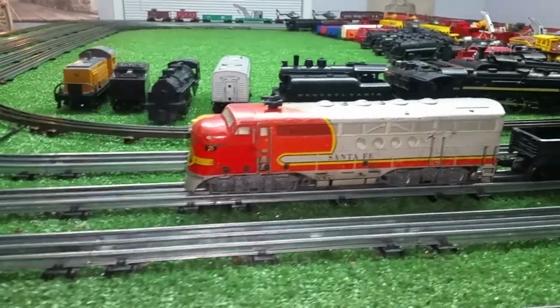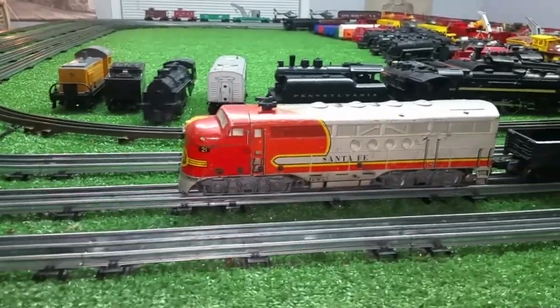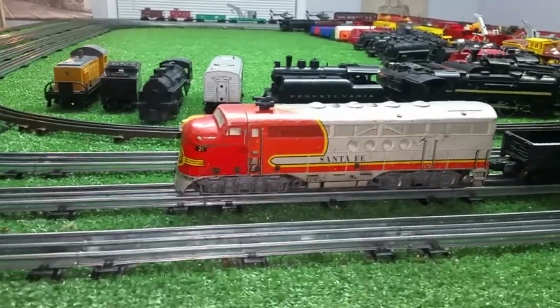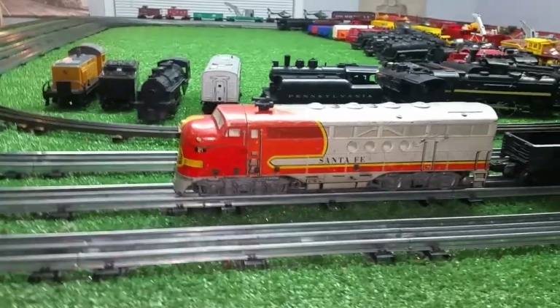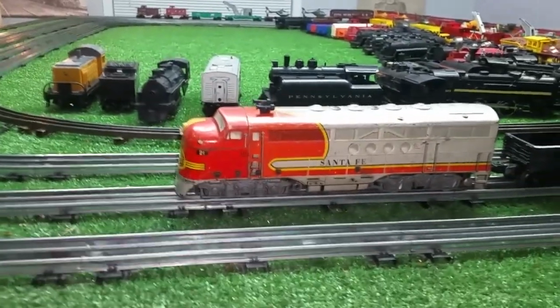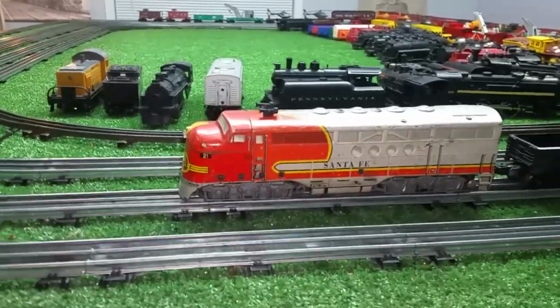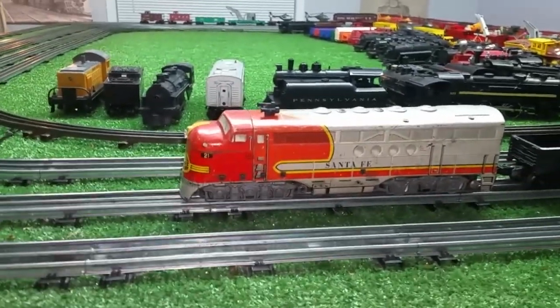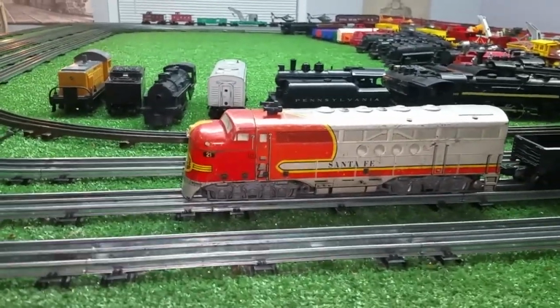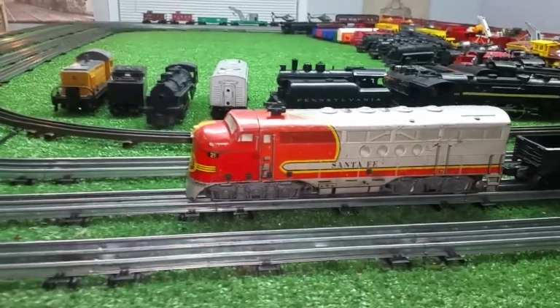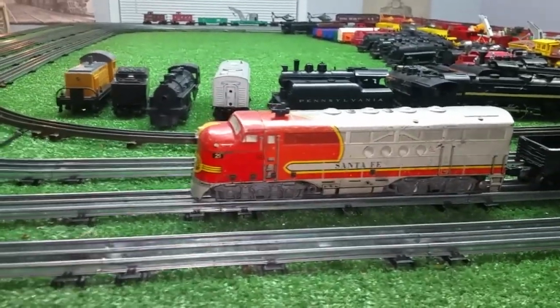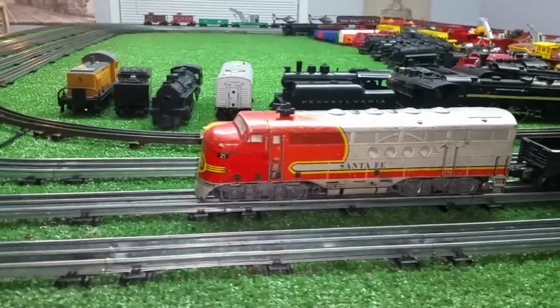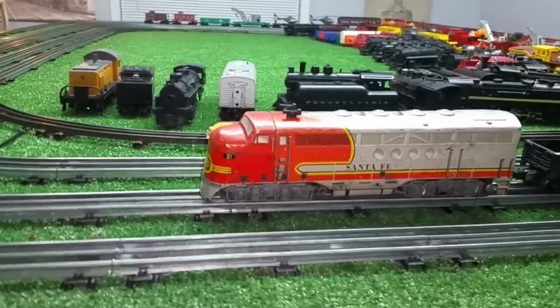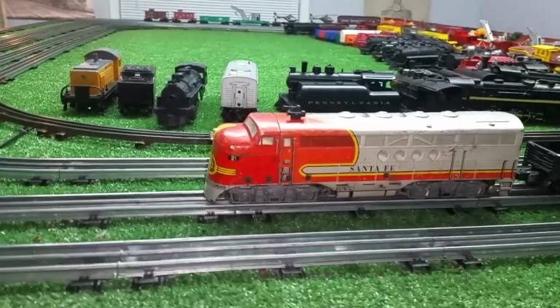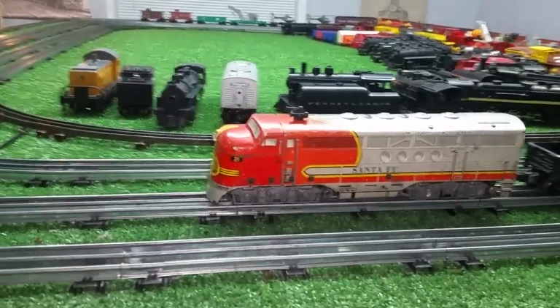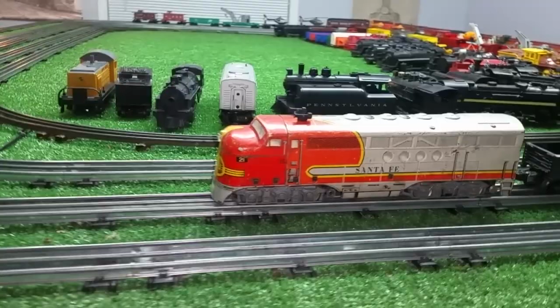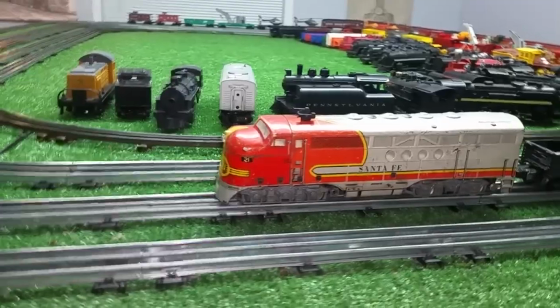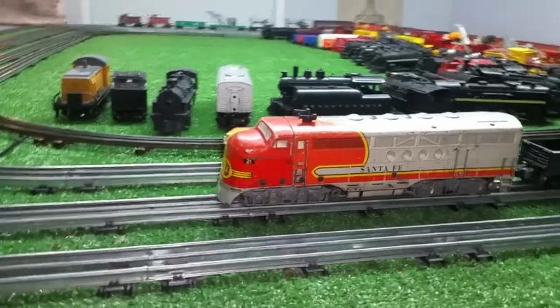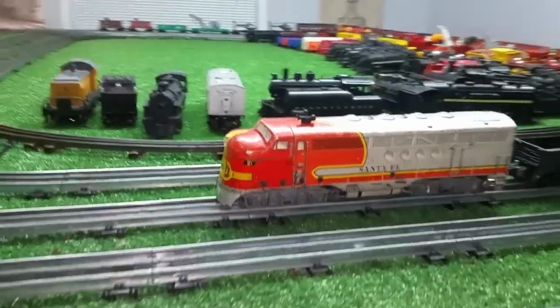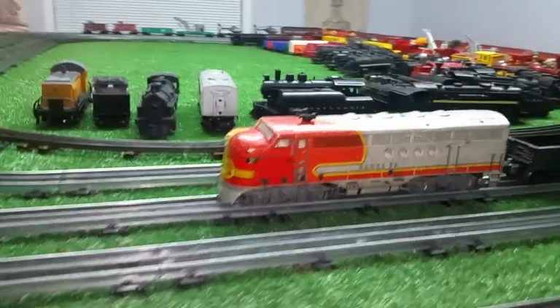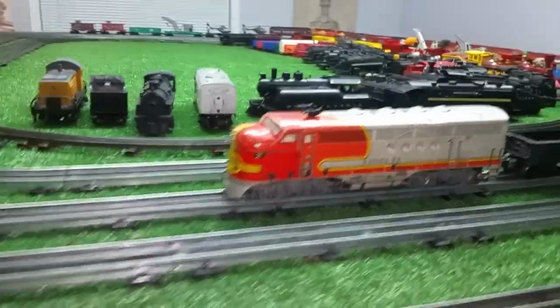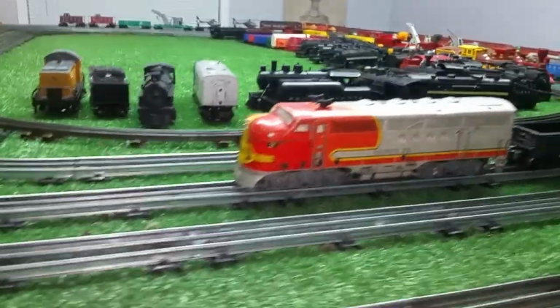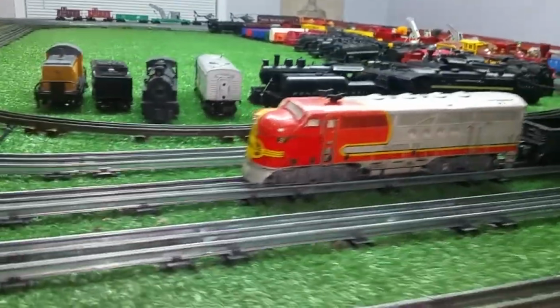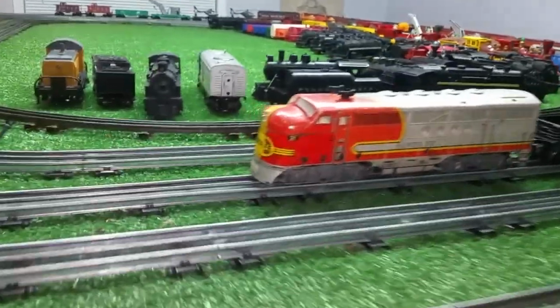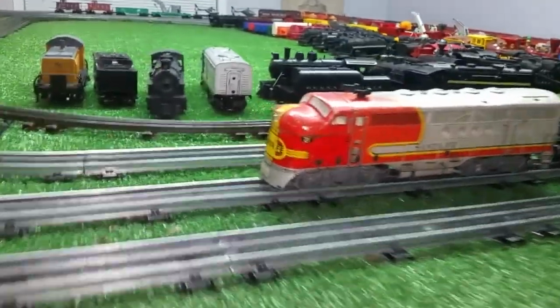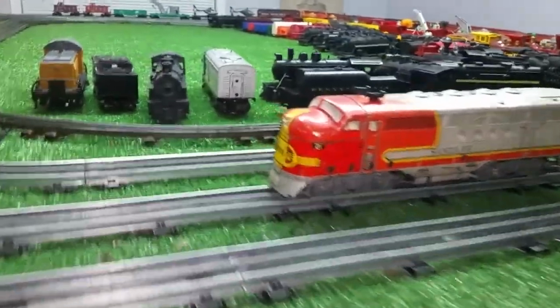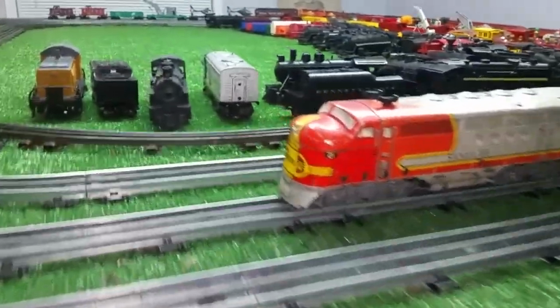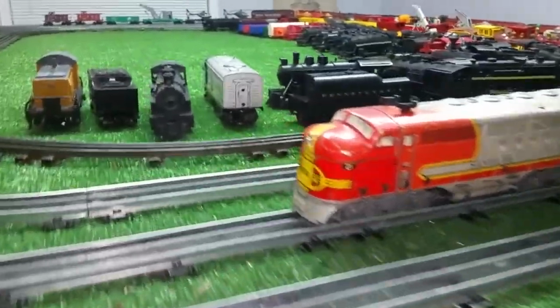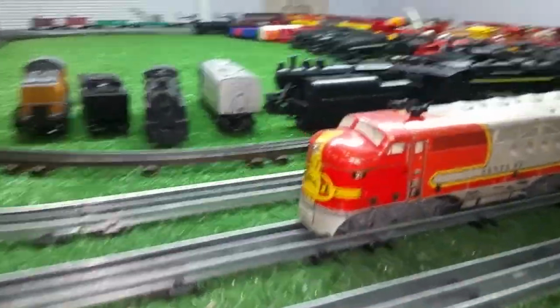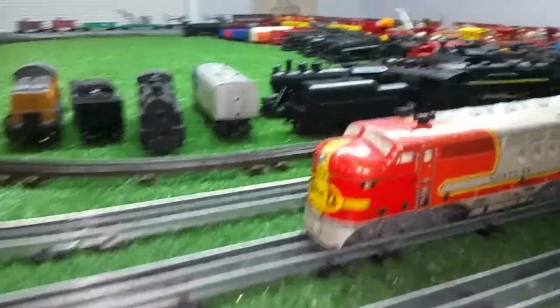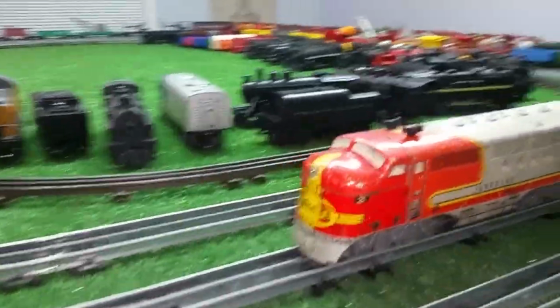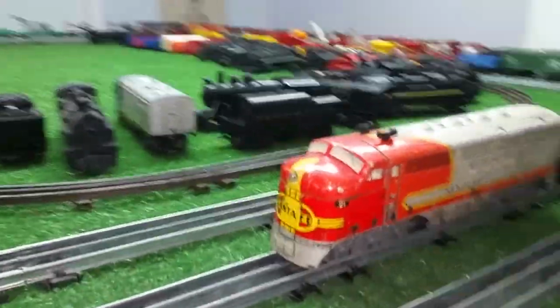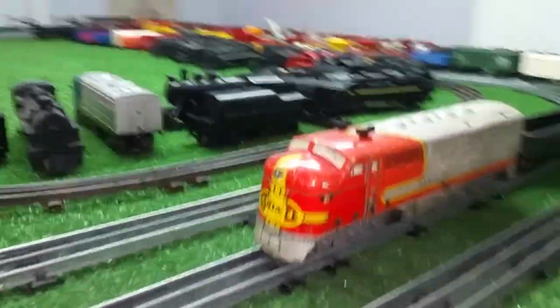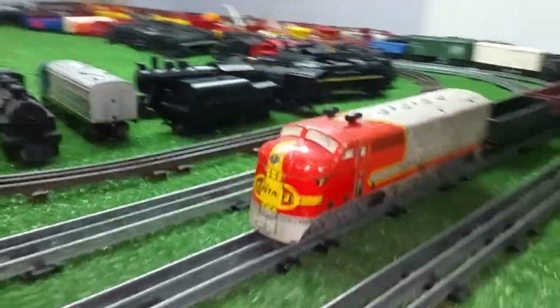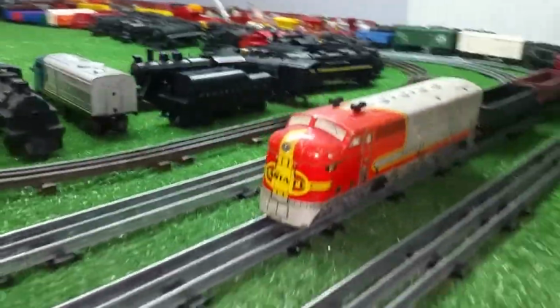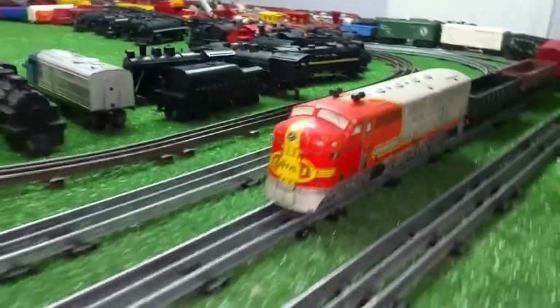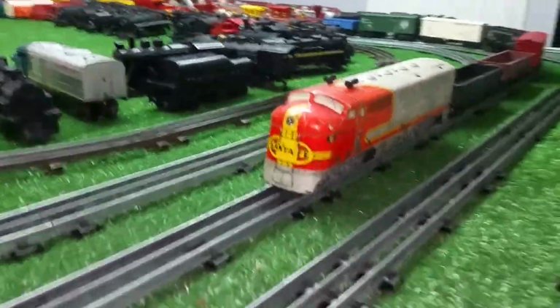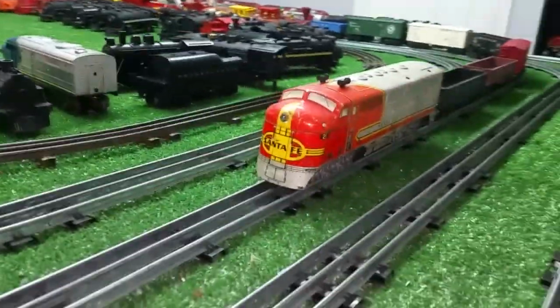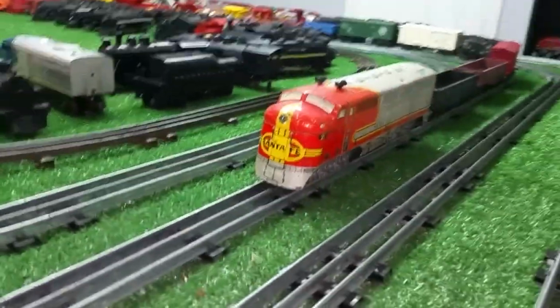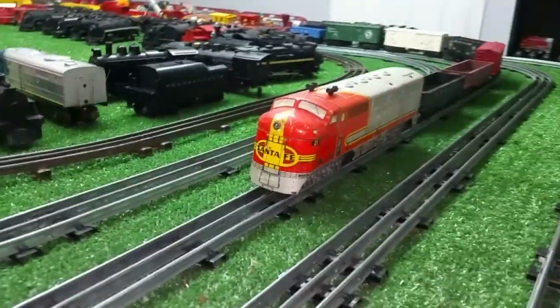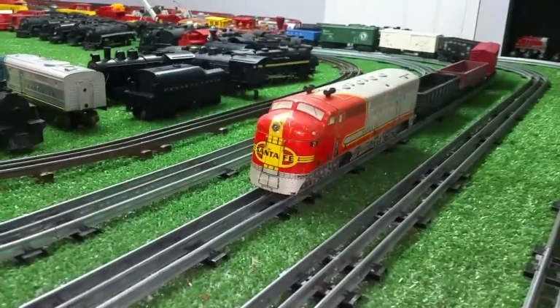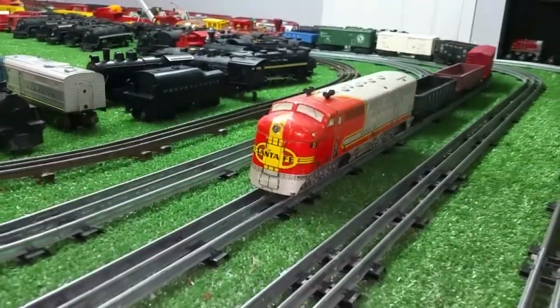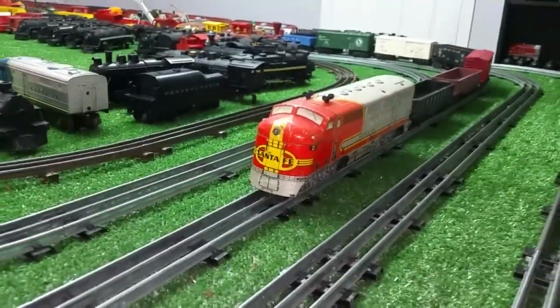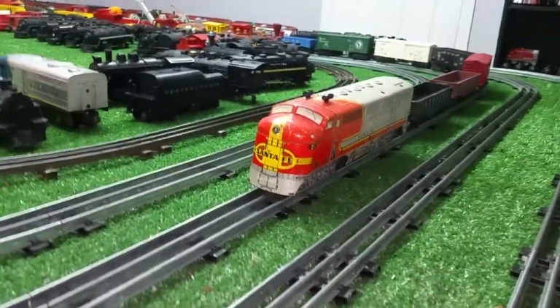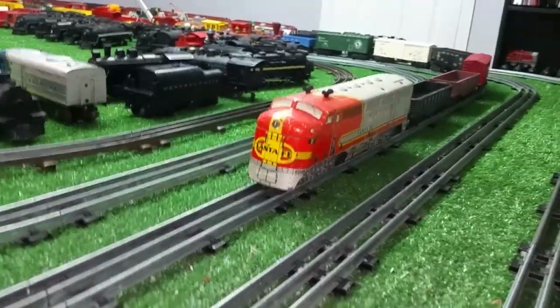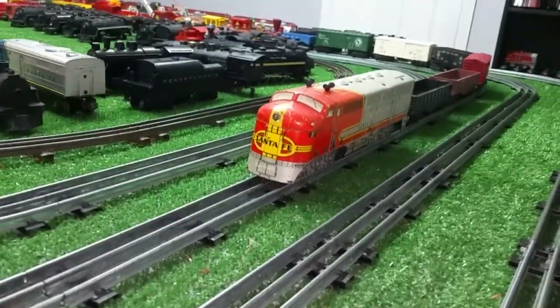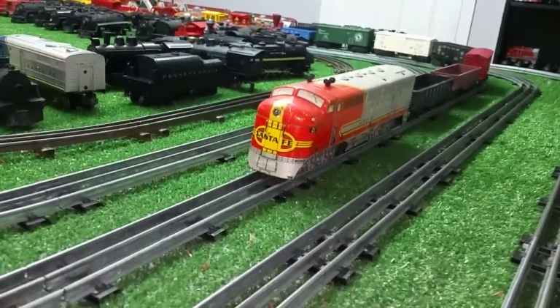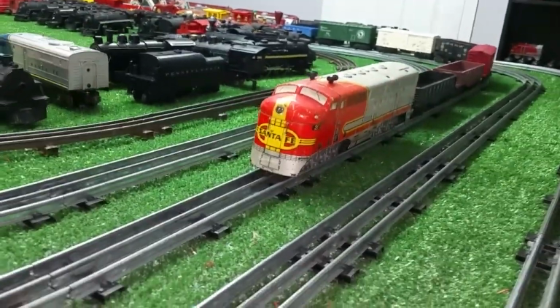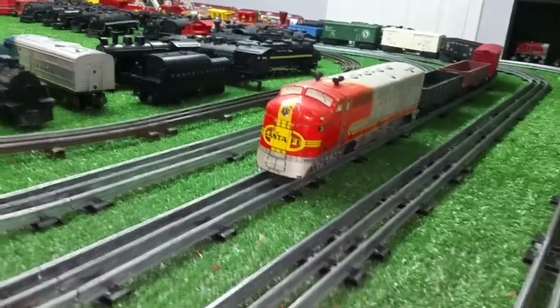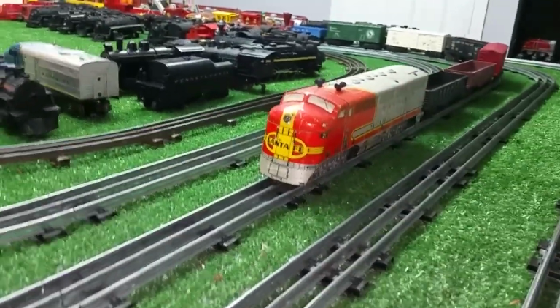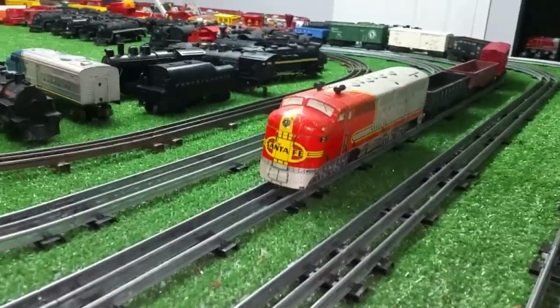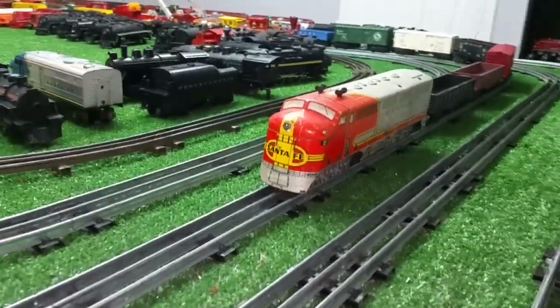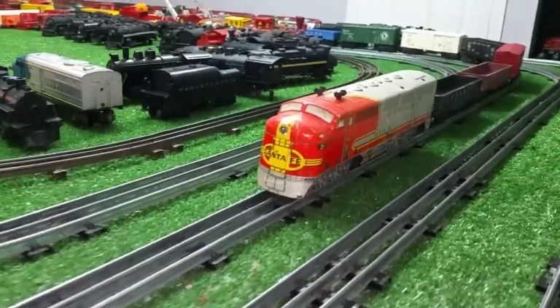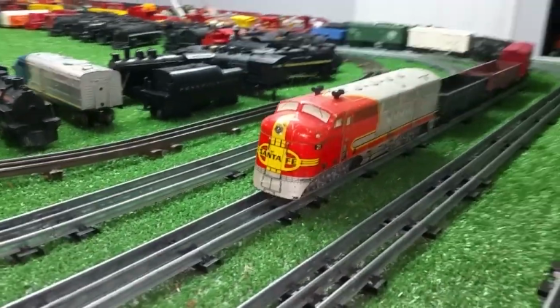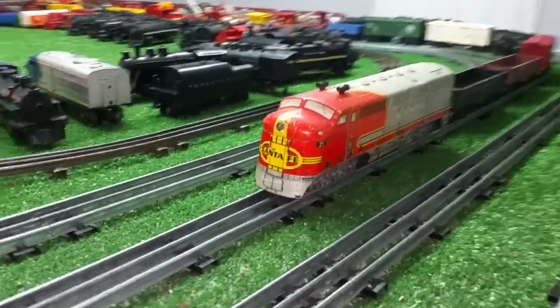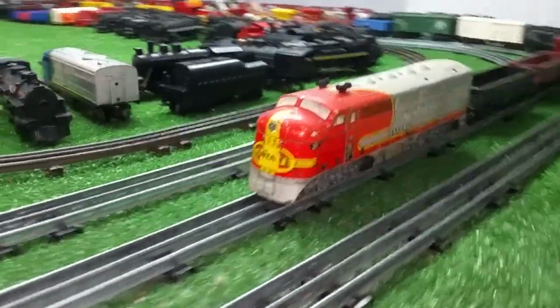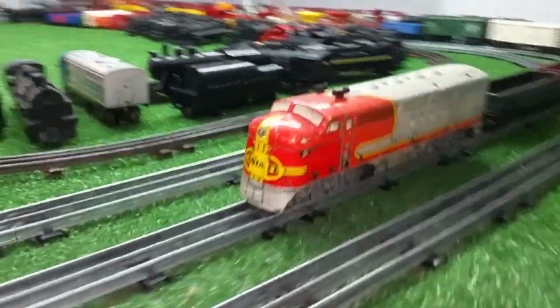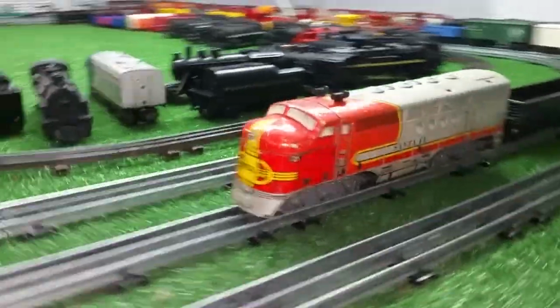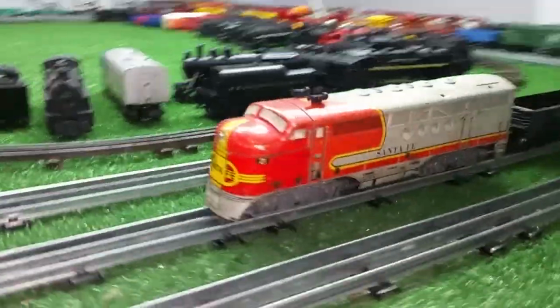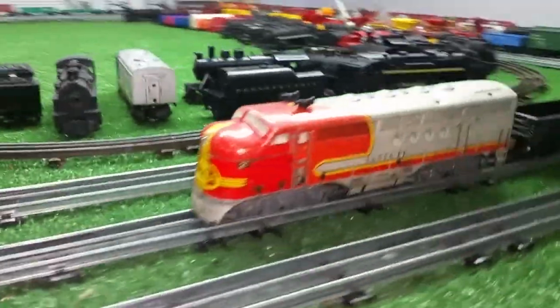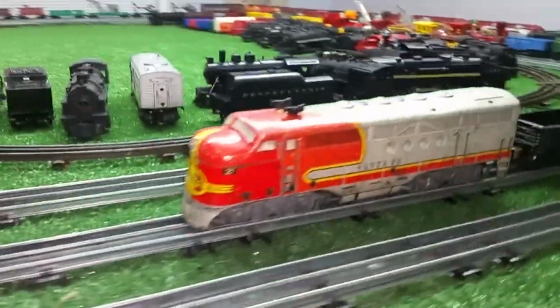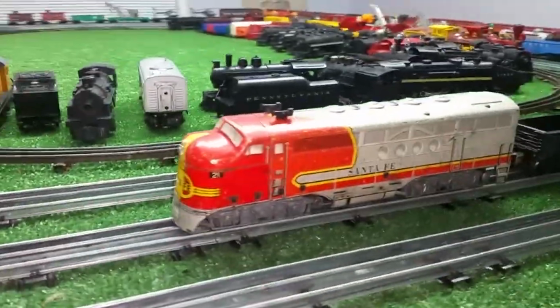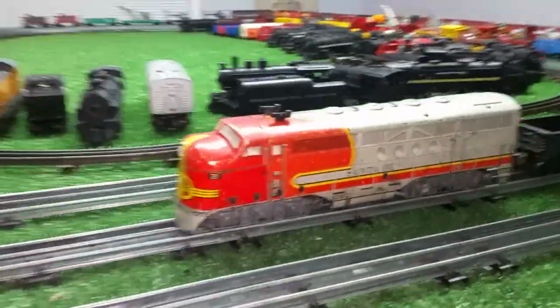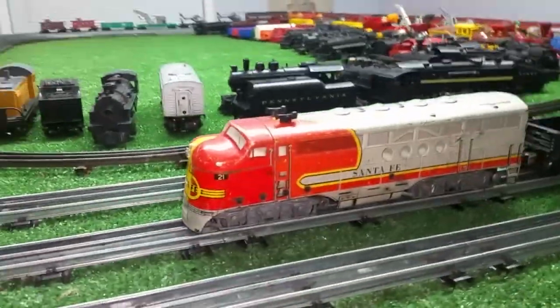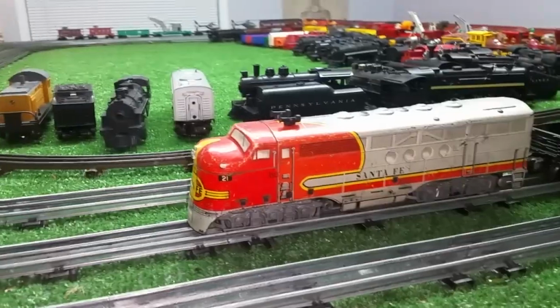This is a big monster tin litho locomotive. I got this on eBay for — I forget — 12 bucks, I think.